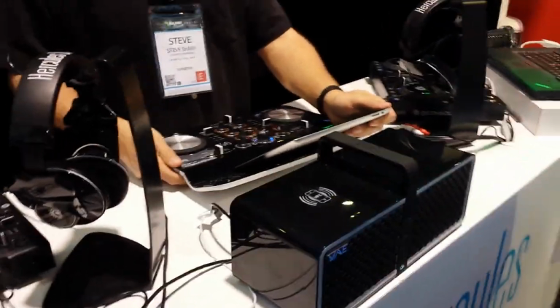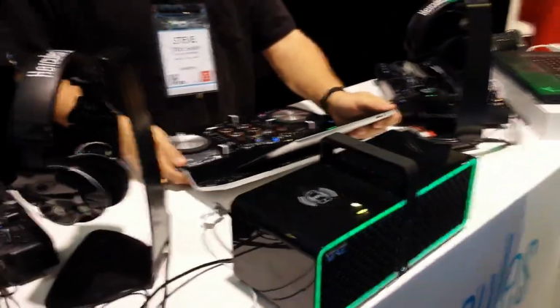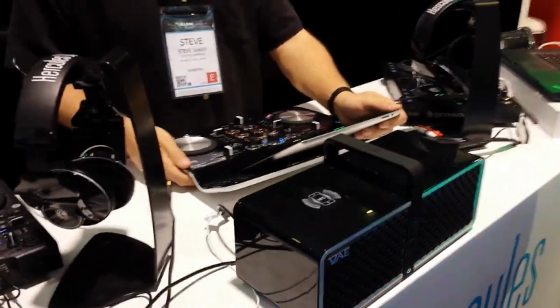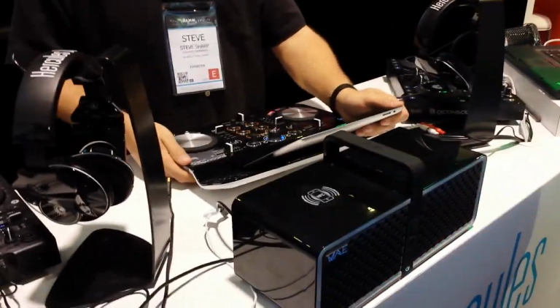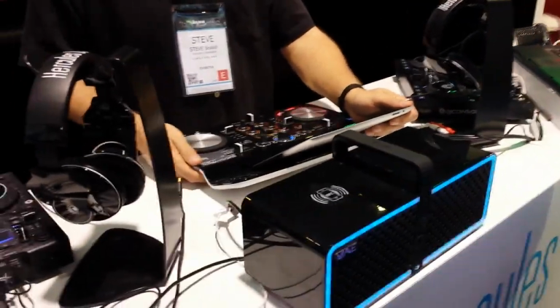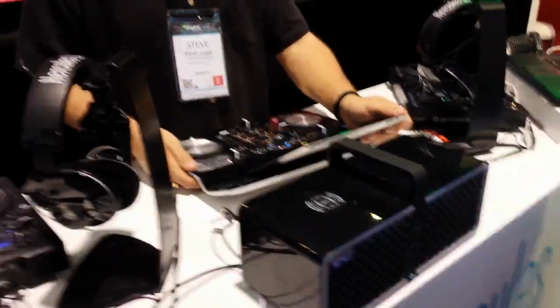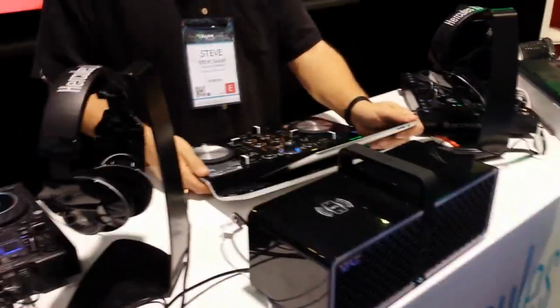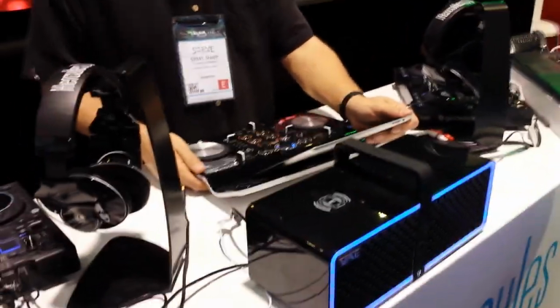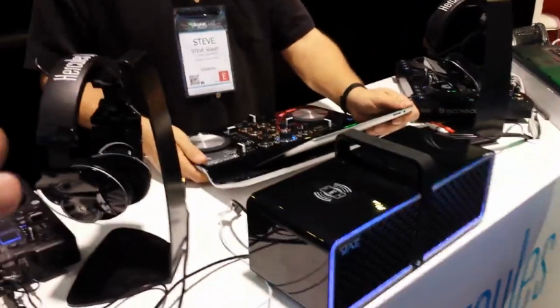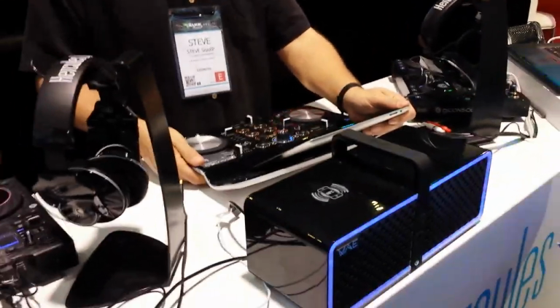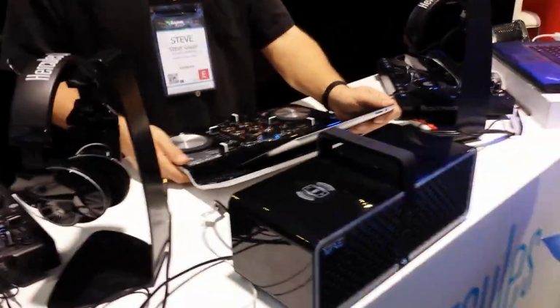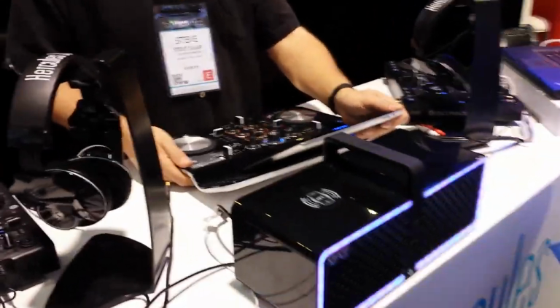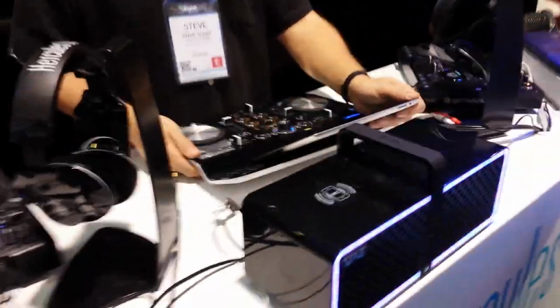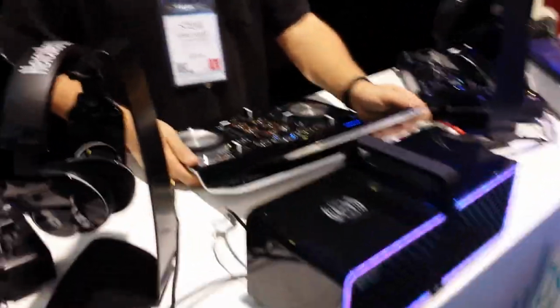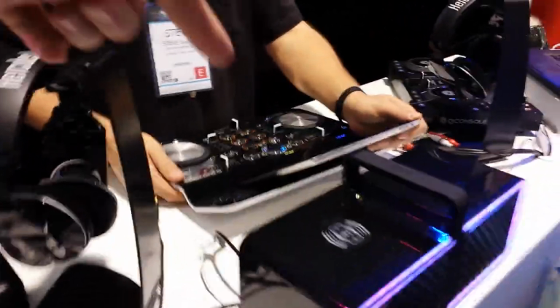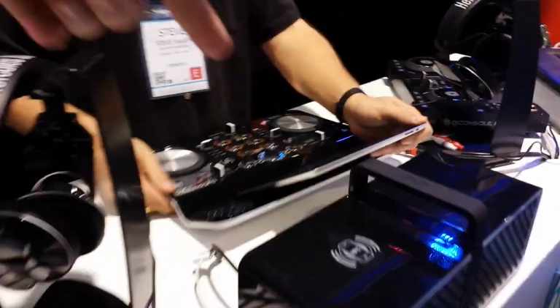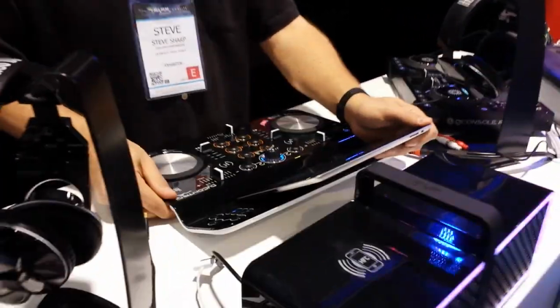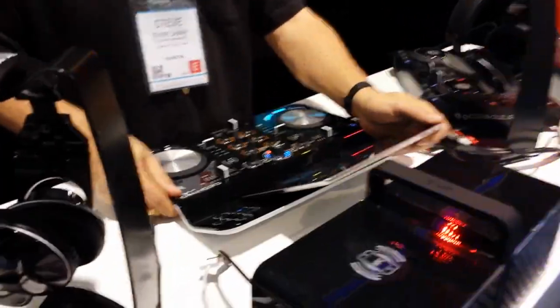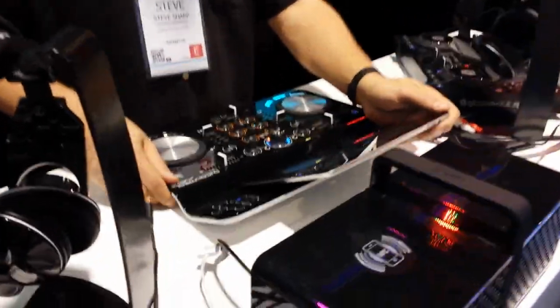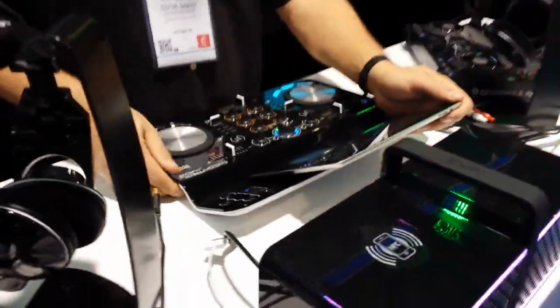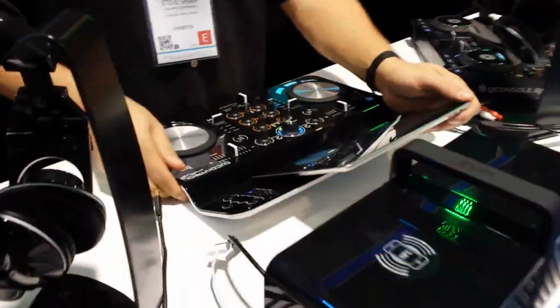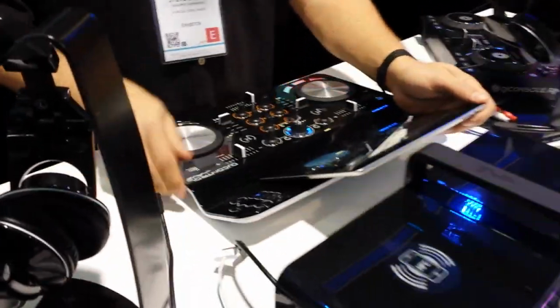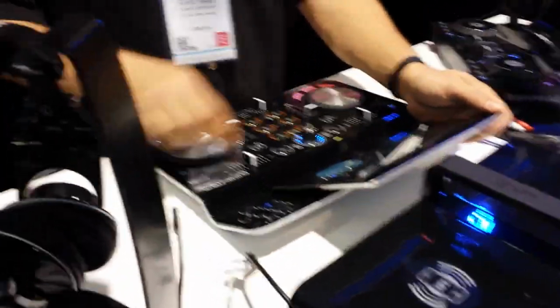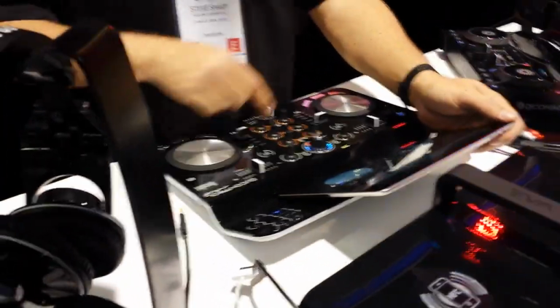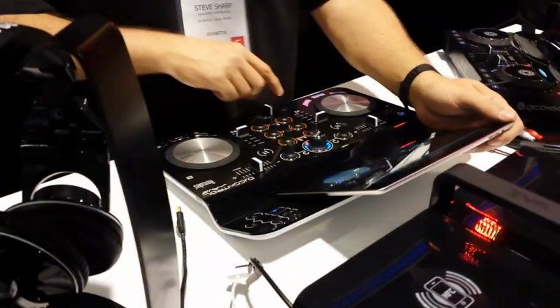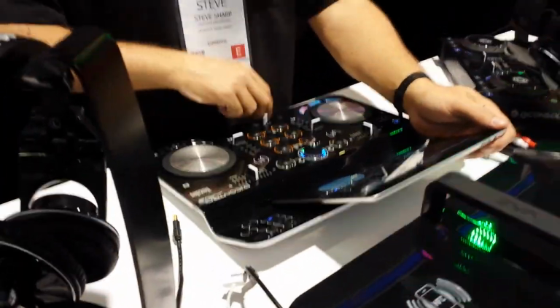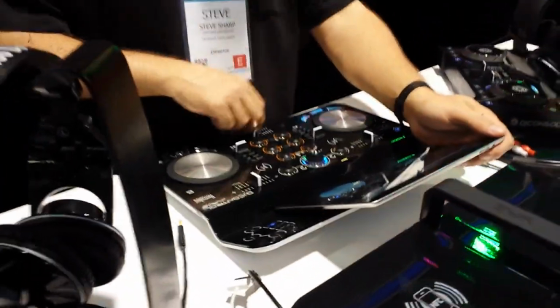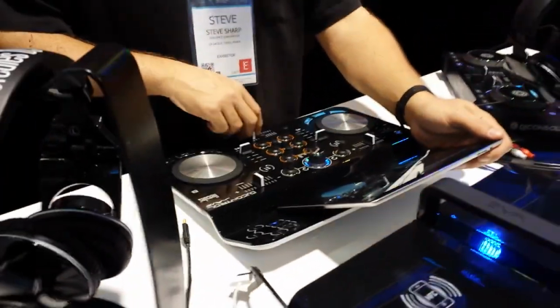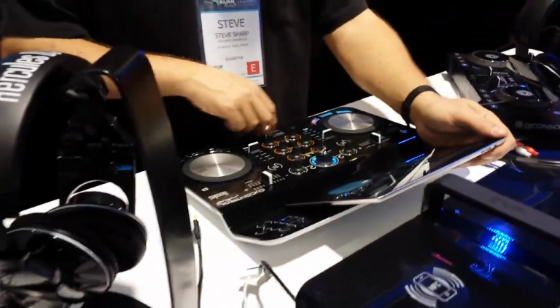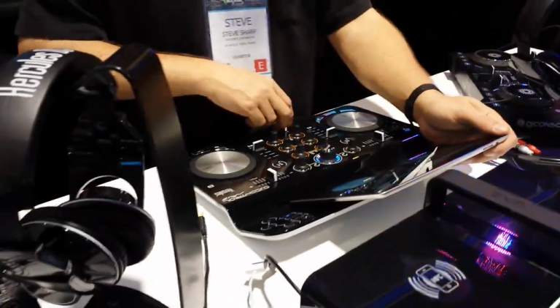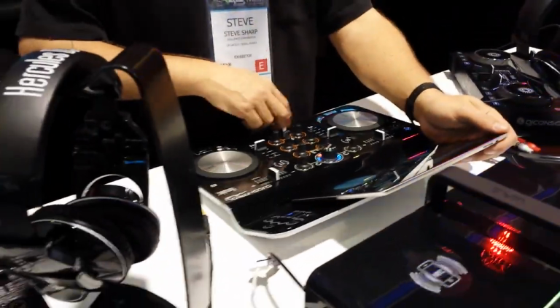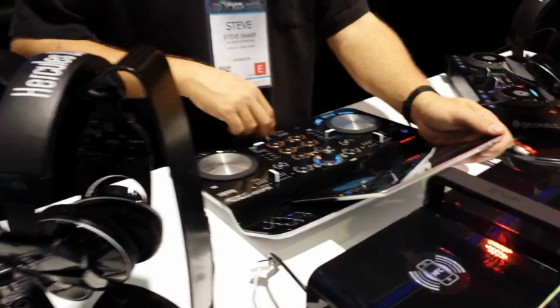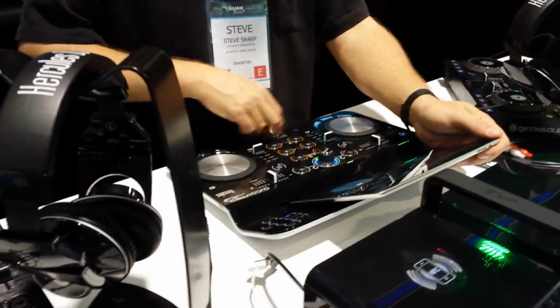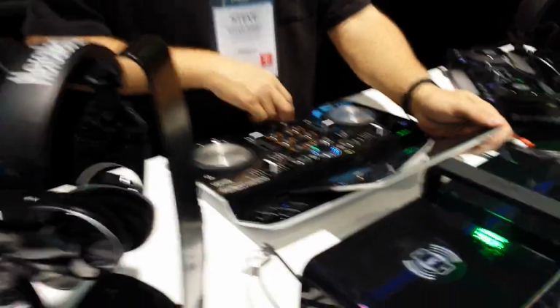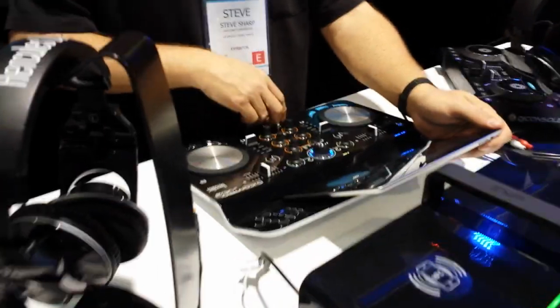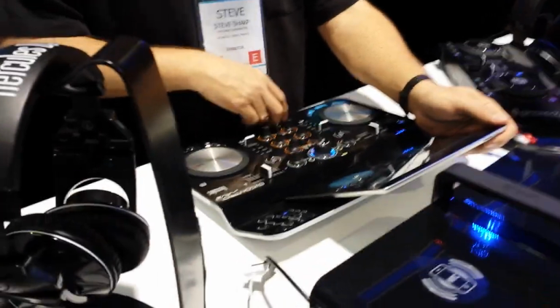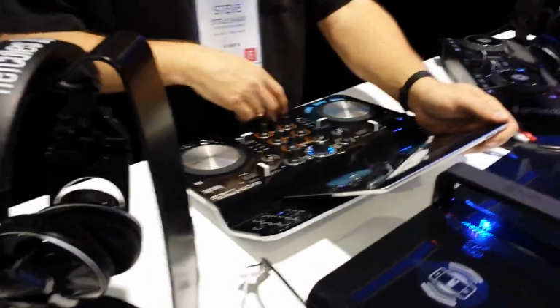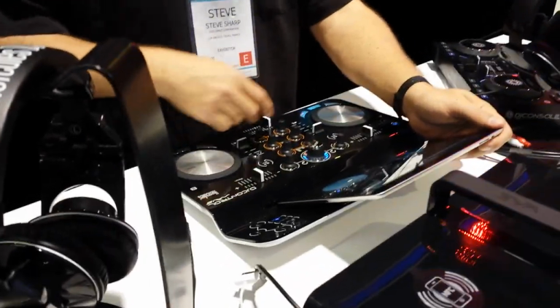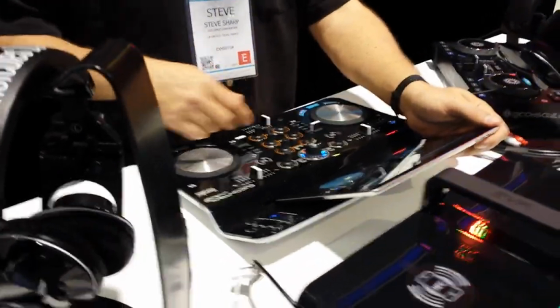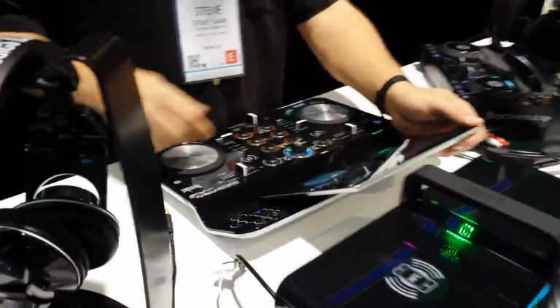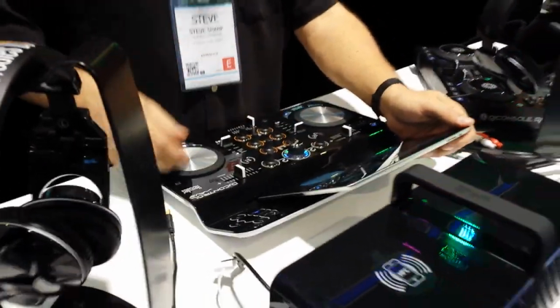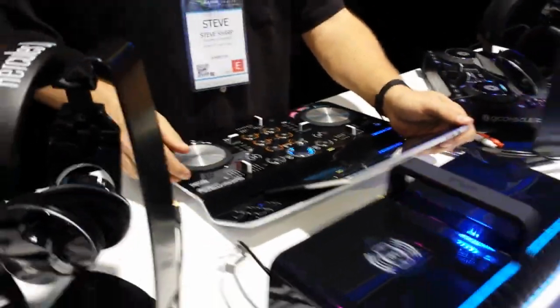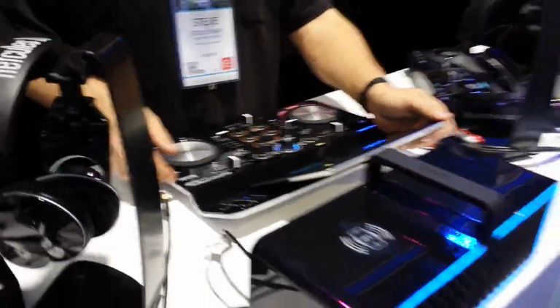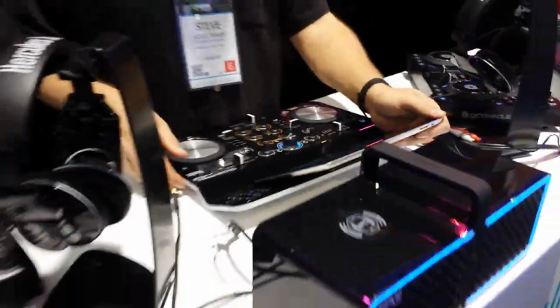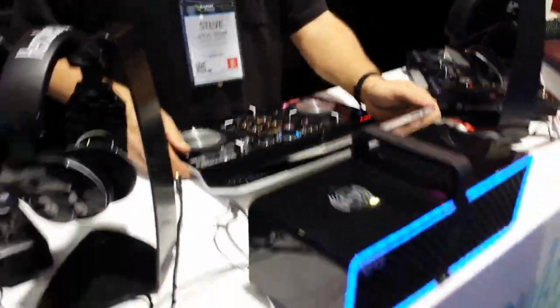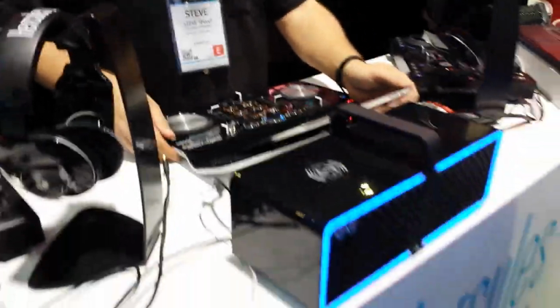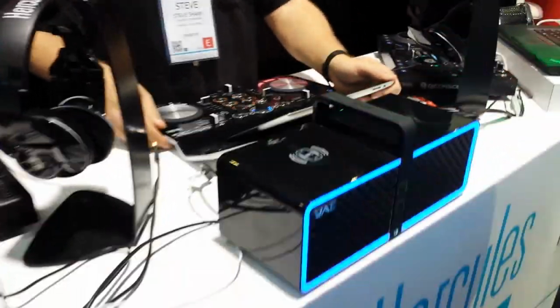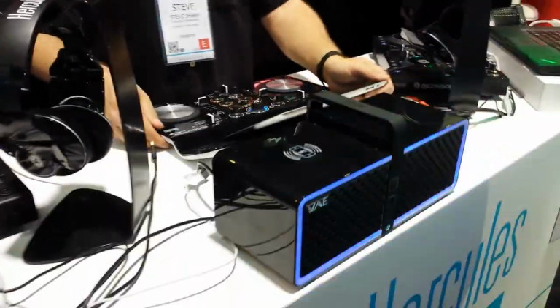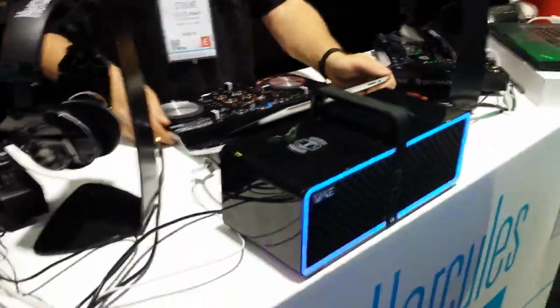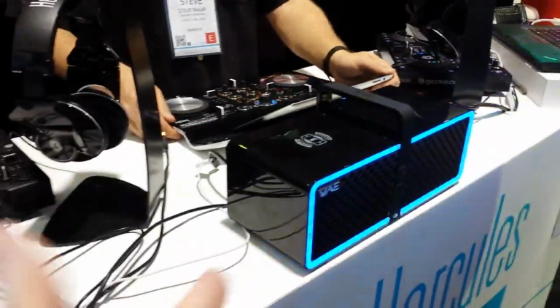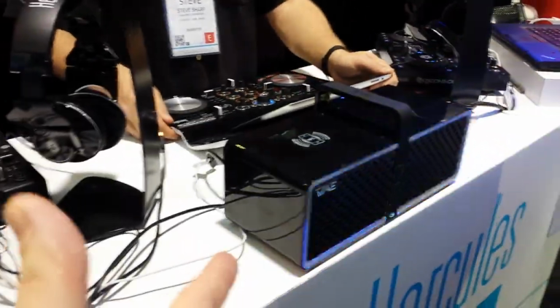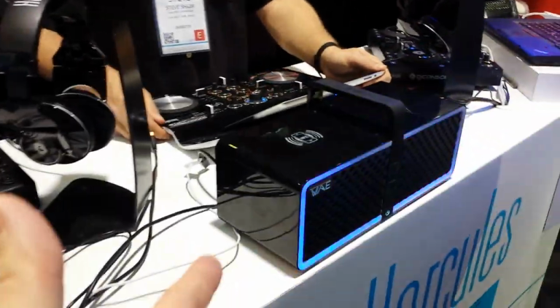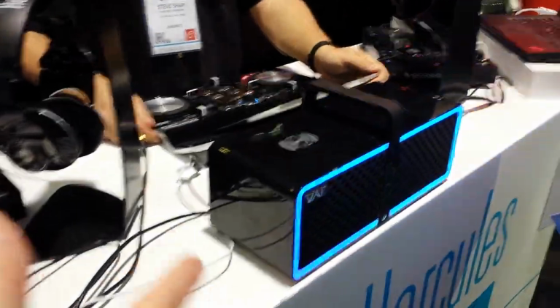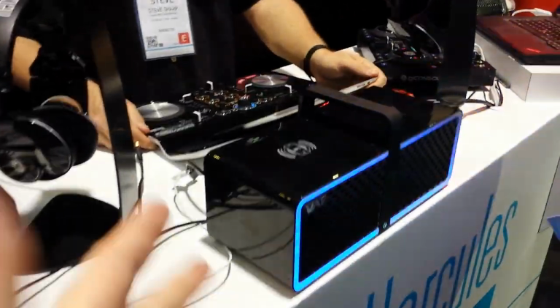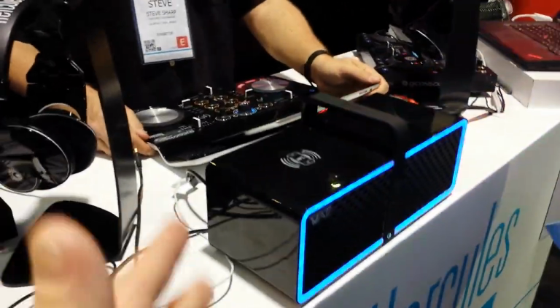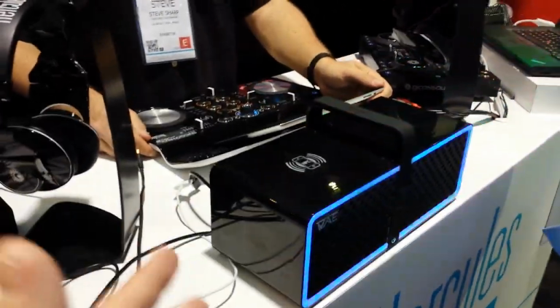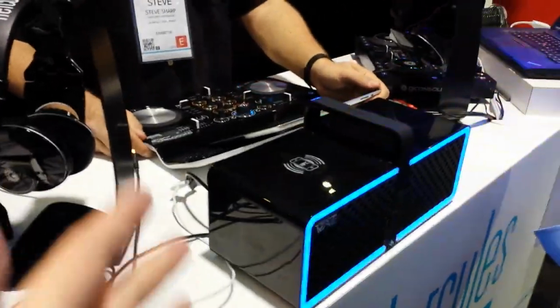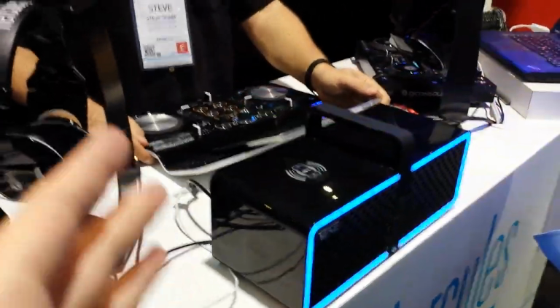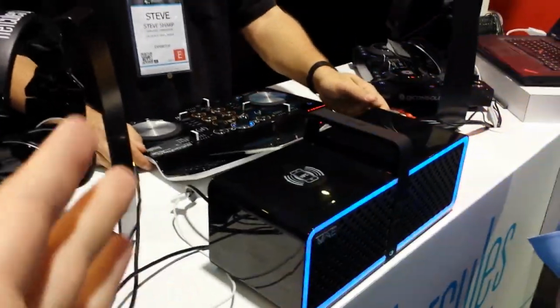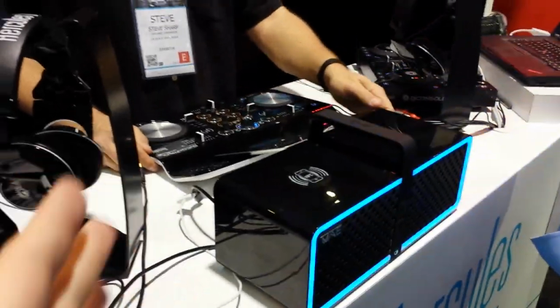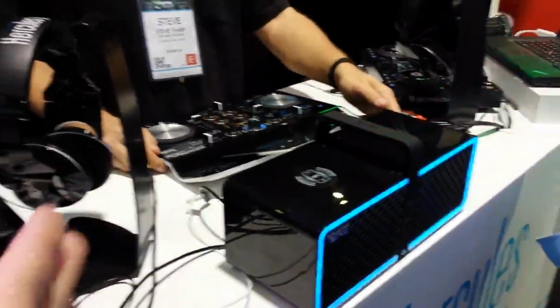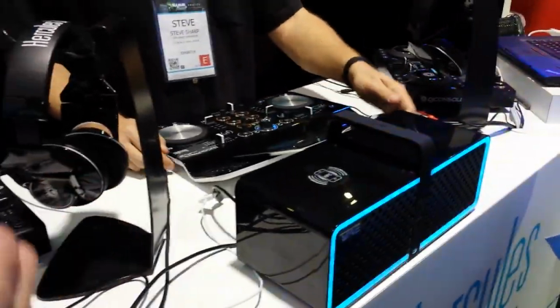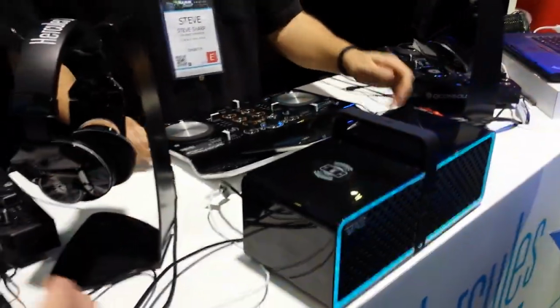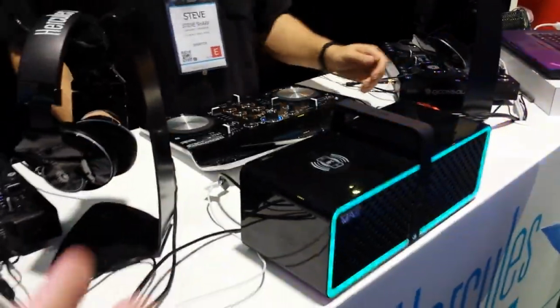Show us what this can do. This is the iPad. This is the DJ control. And we've got a speaker. This is wireless.